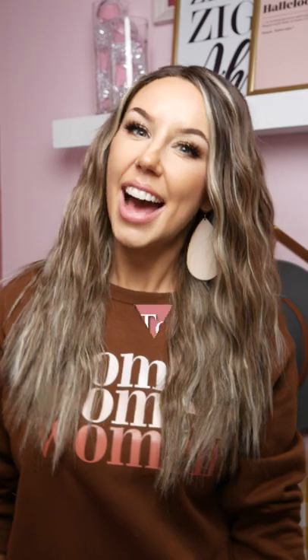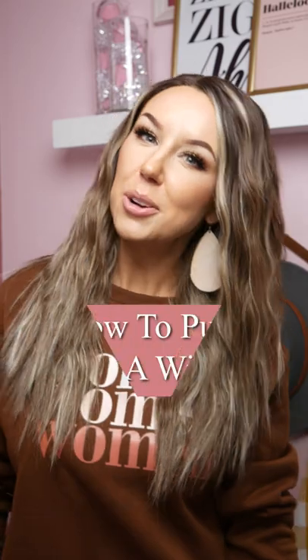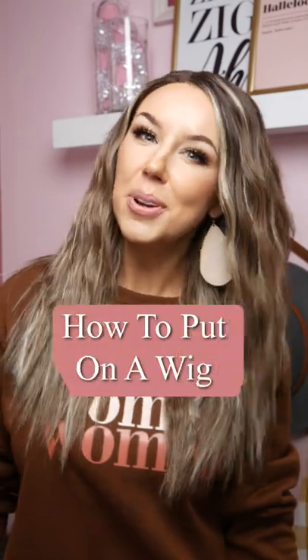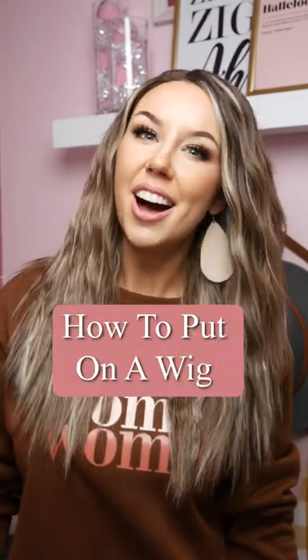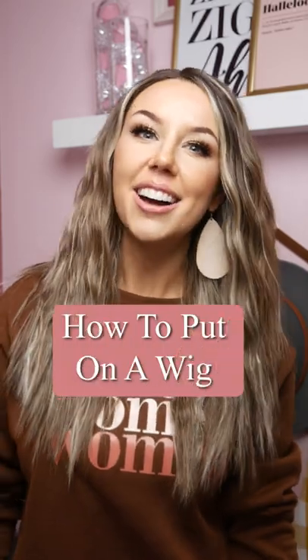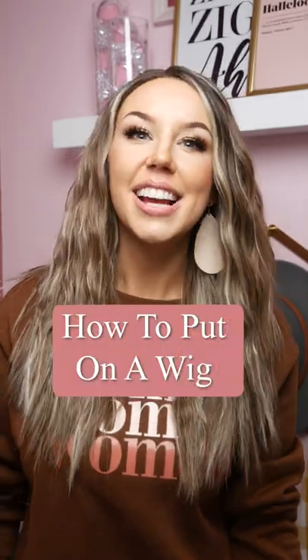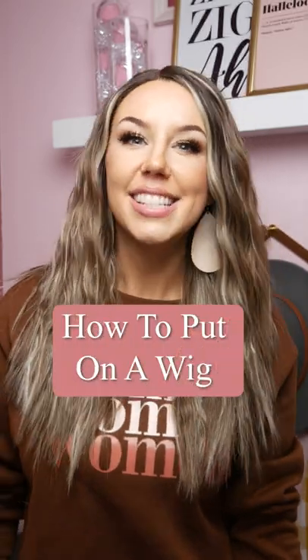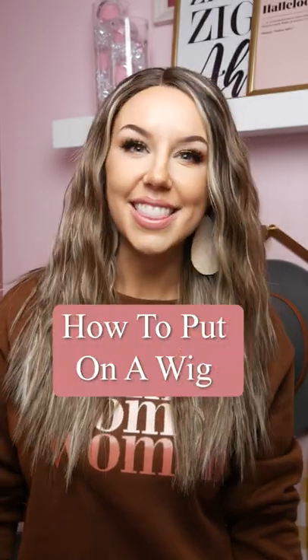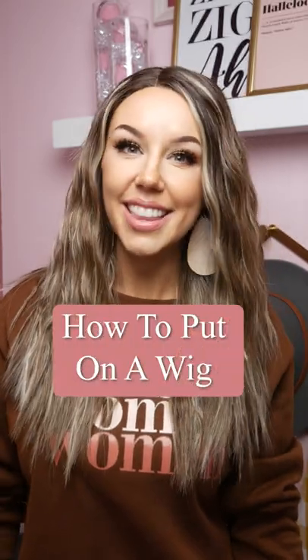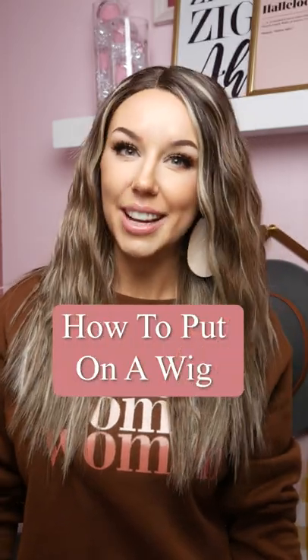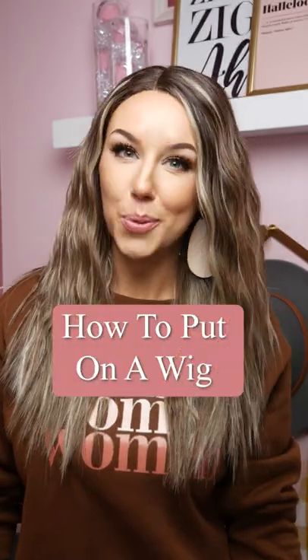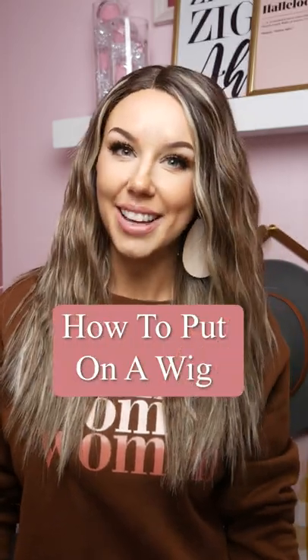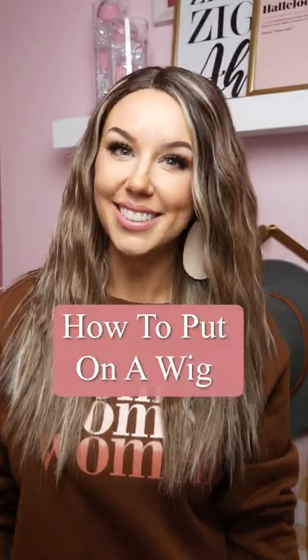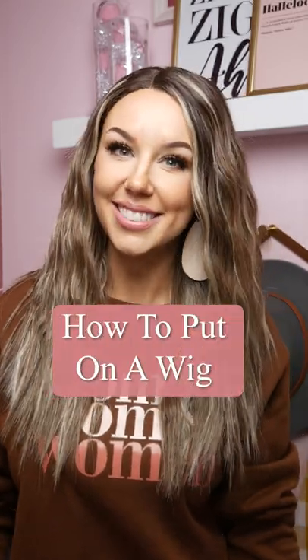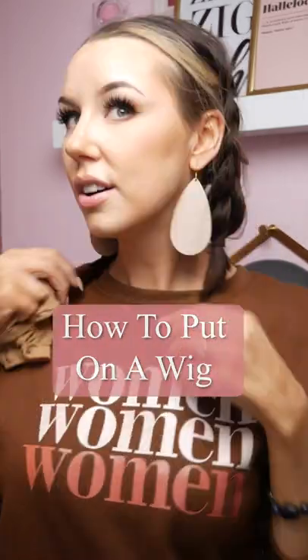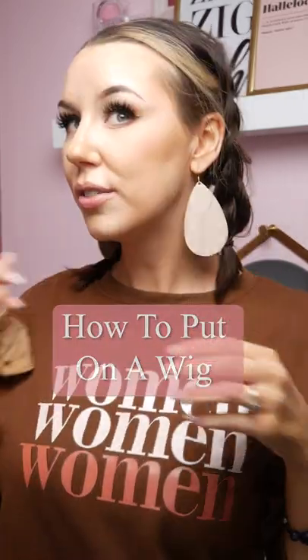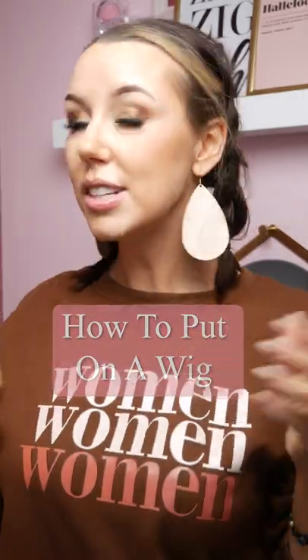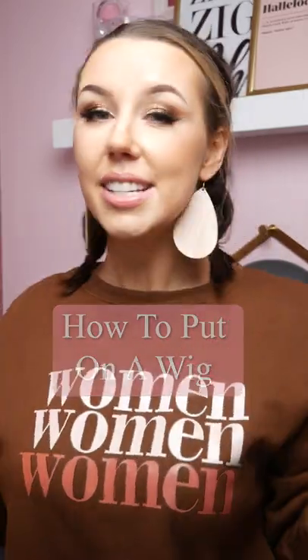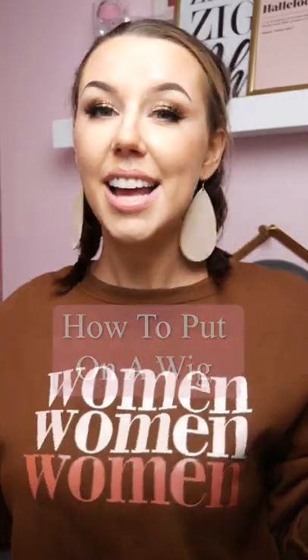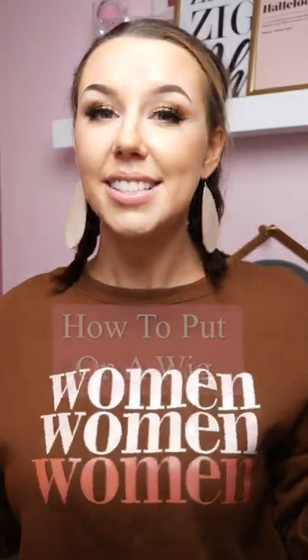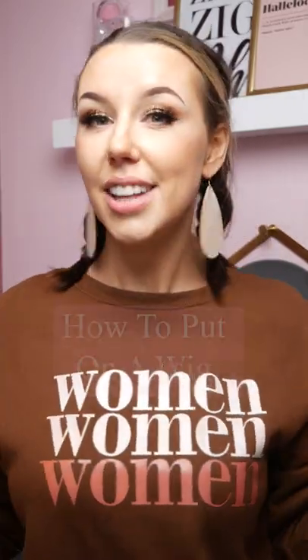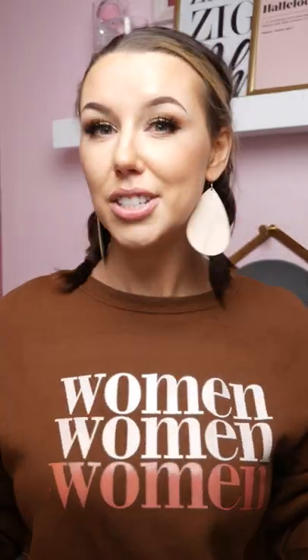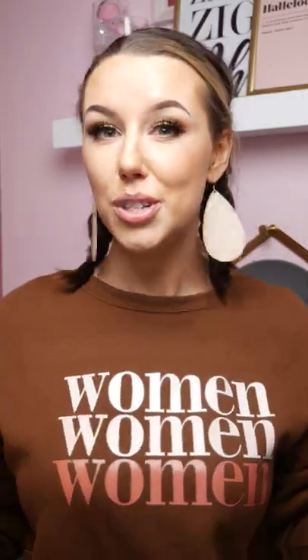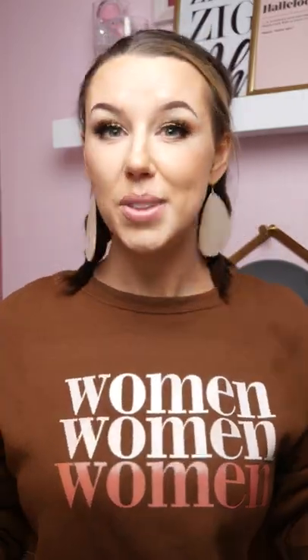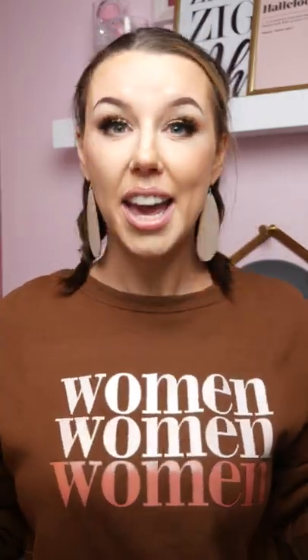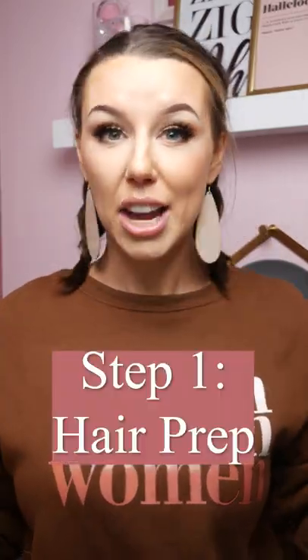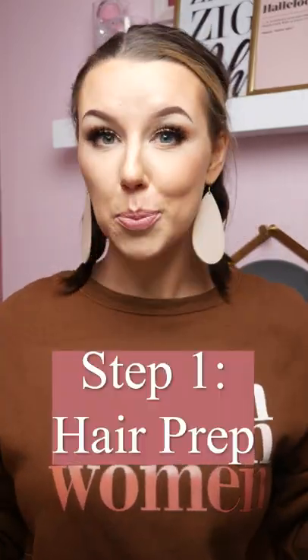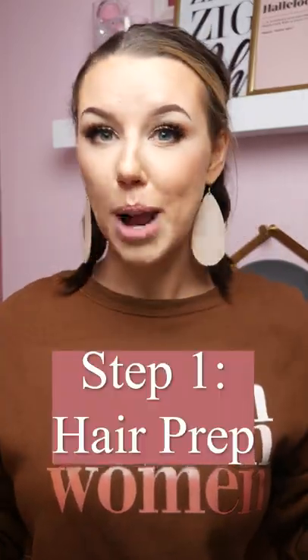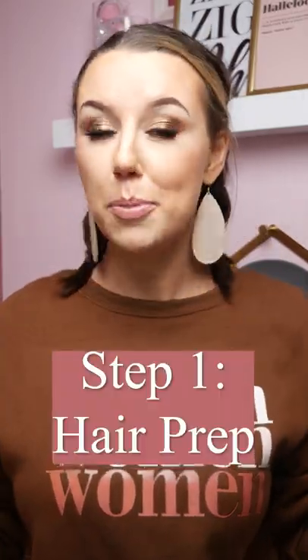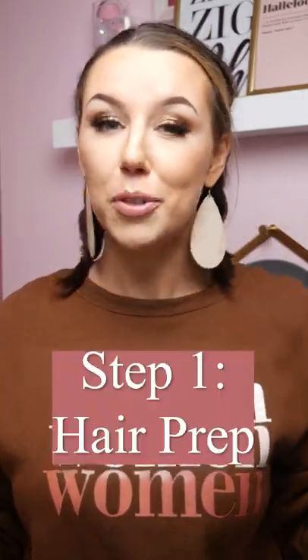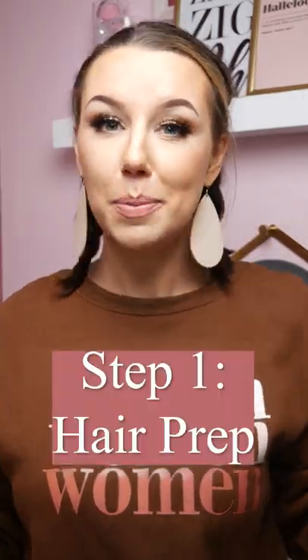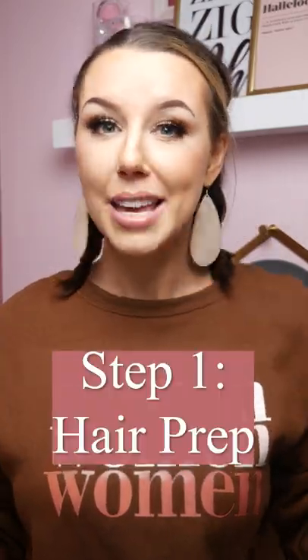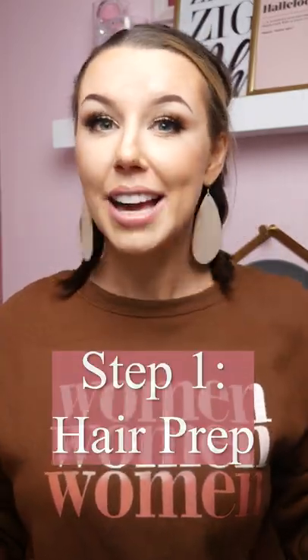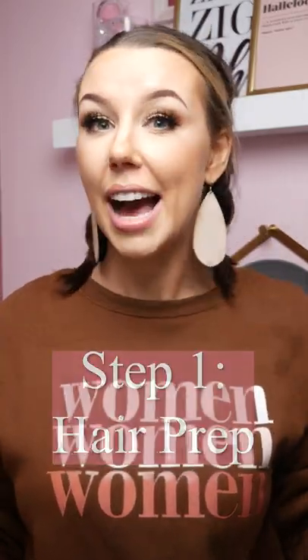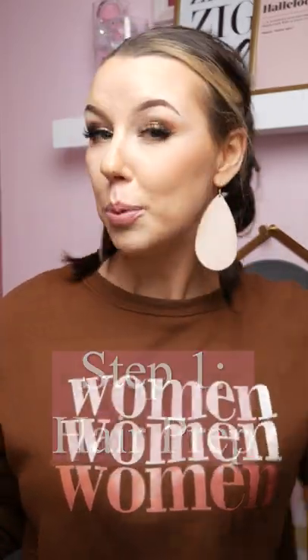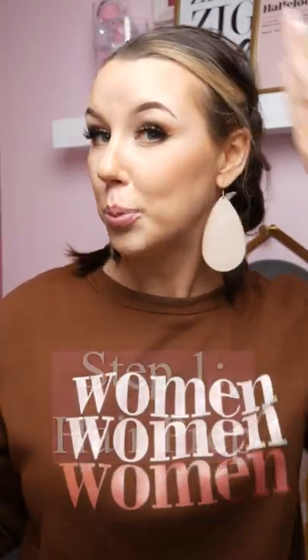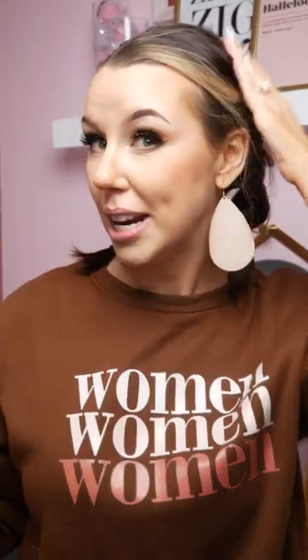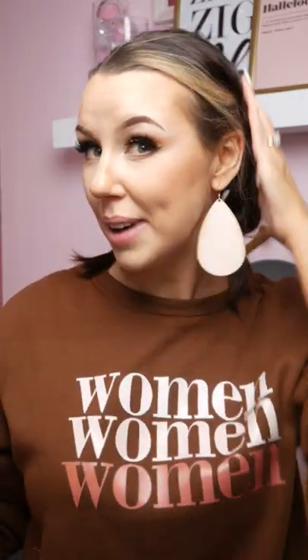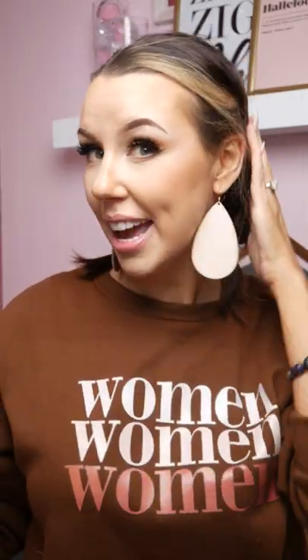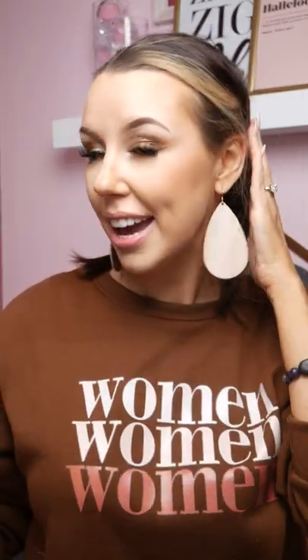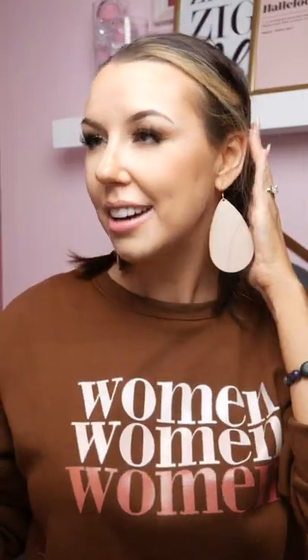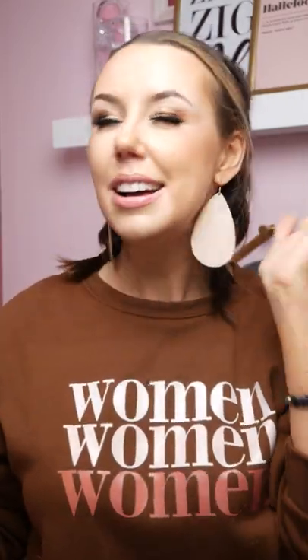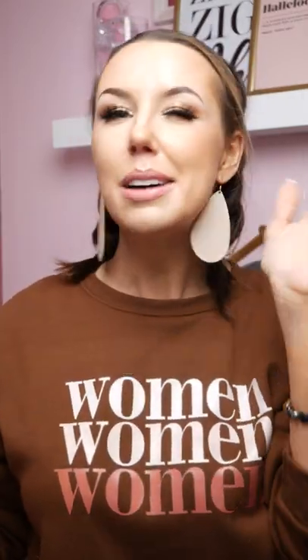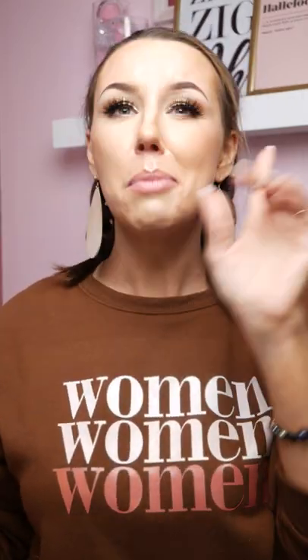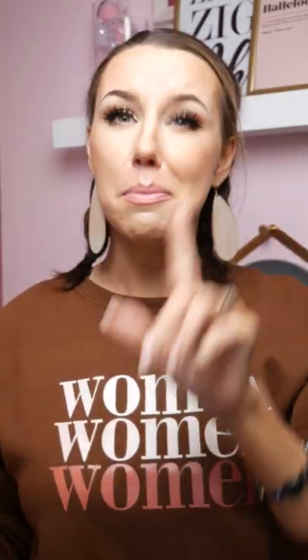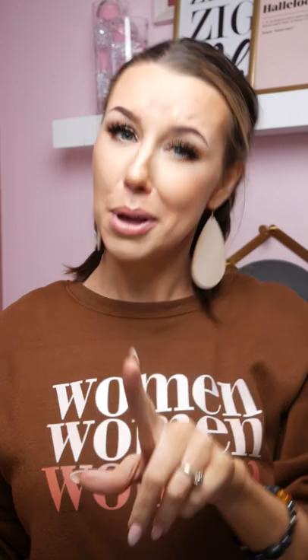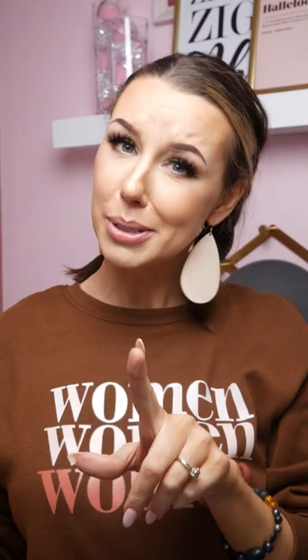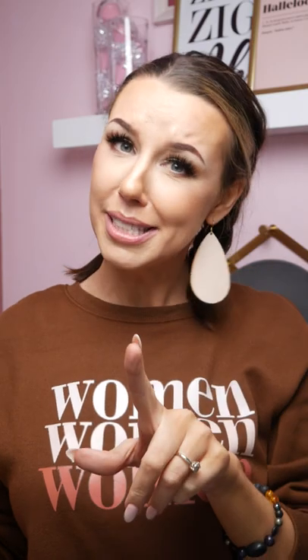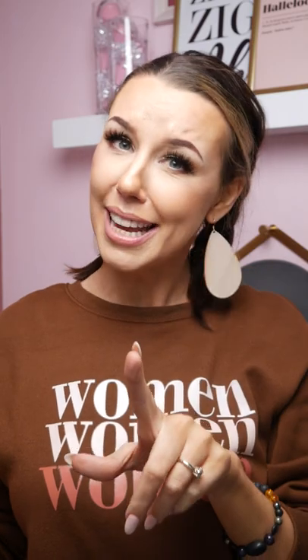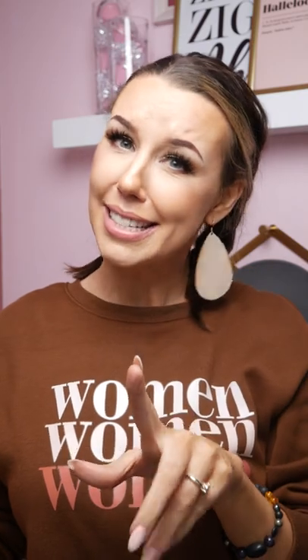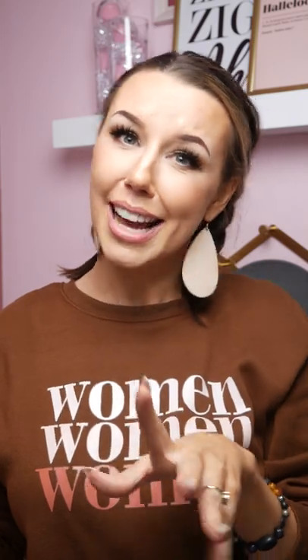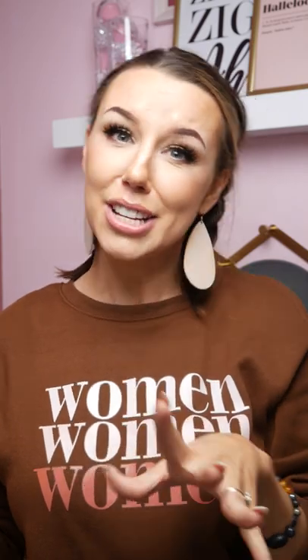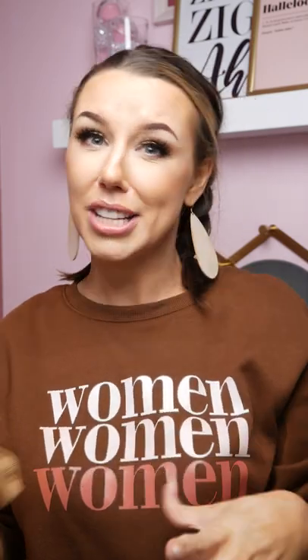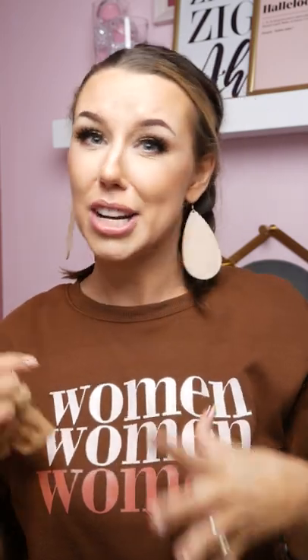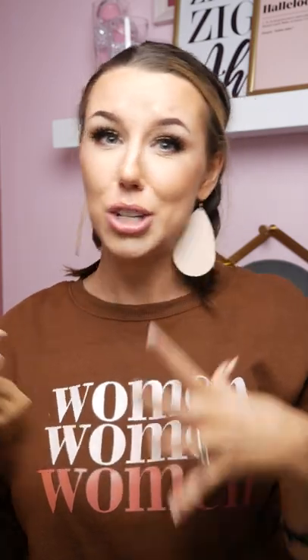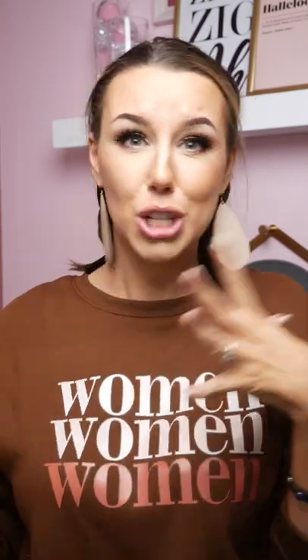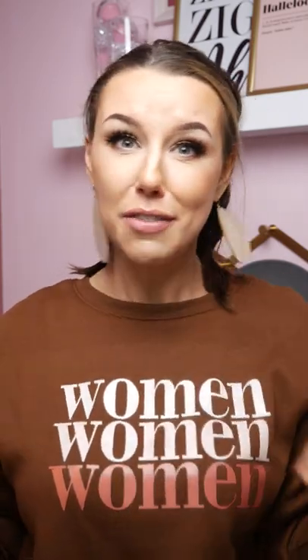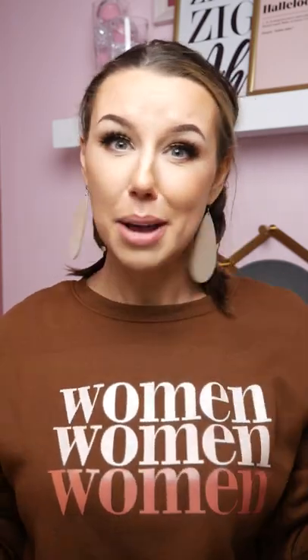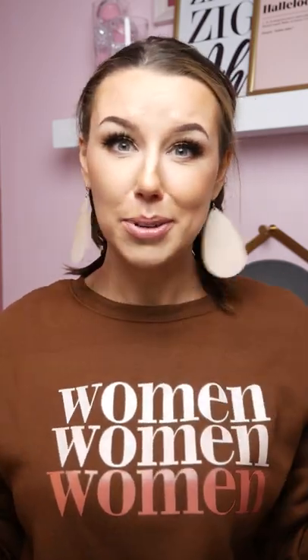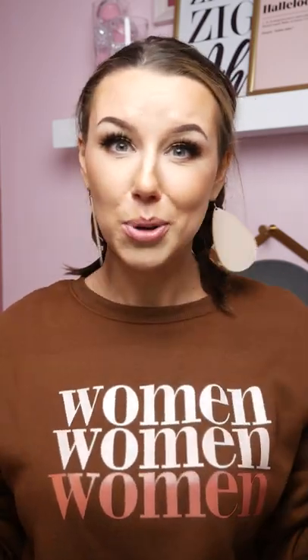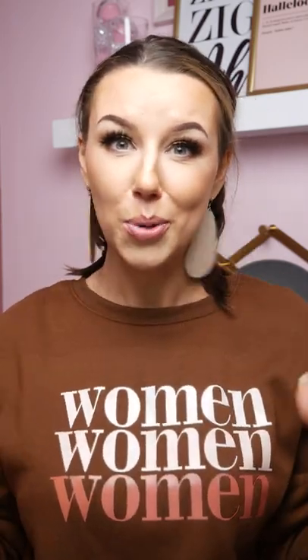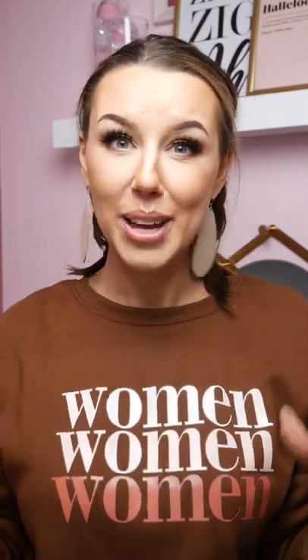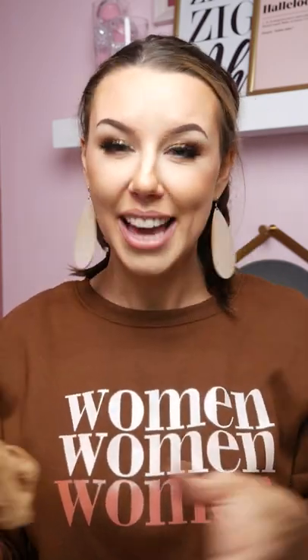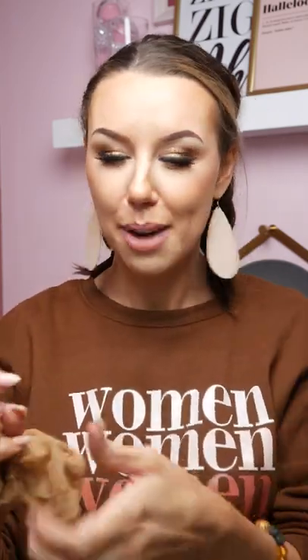How to put on a synthetic wig. First, it has a lot to do with hair prep. For me, I will braid my hair, but most days I just kind of shove it up into a wig cap.